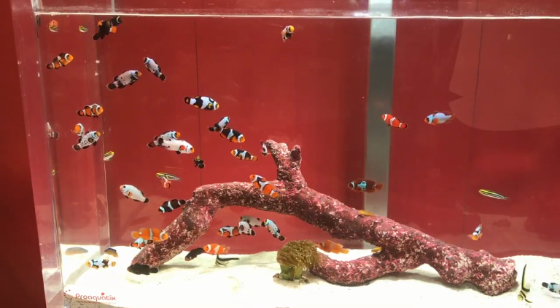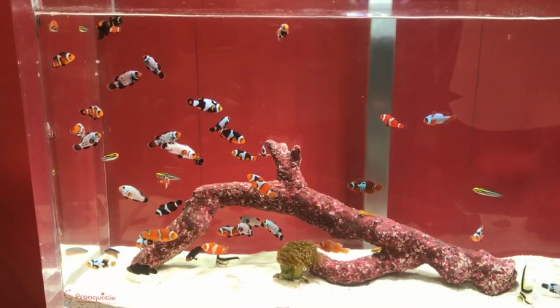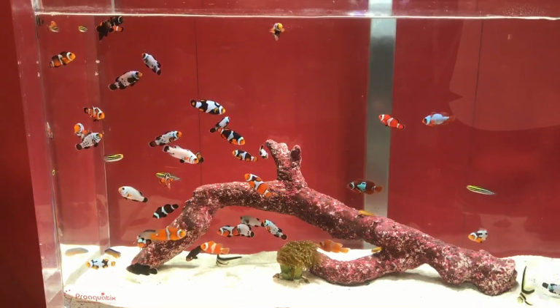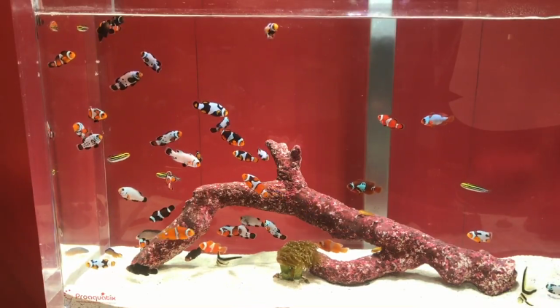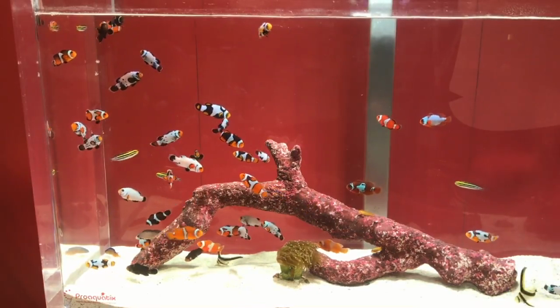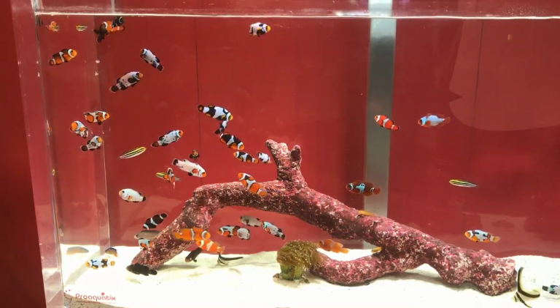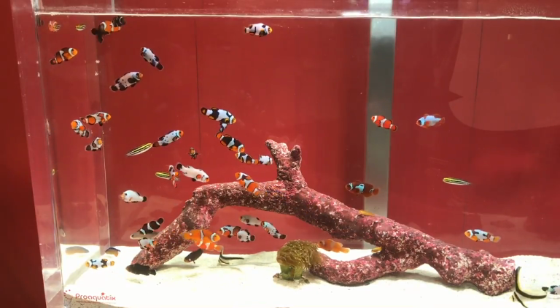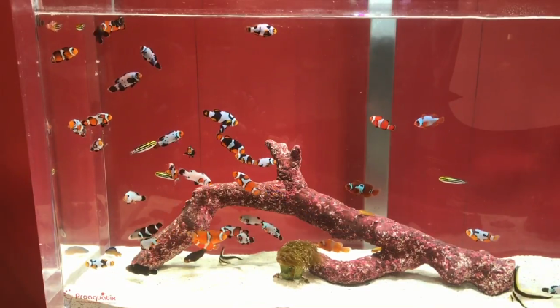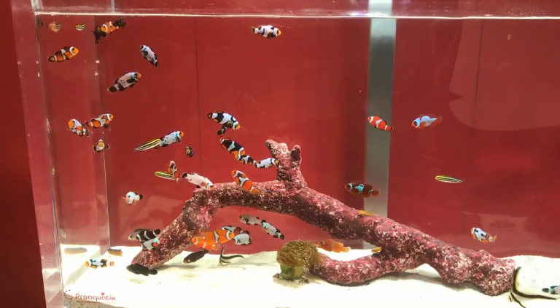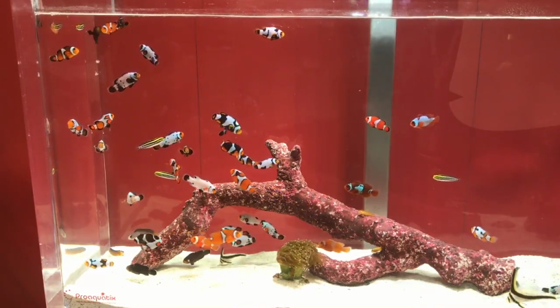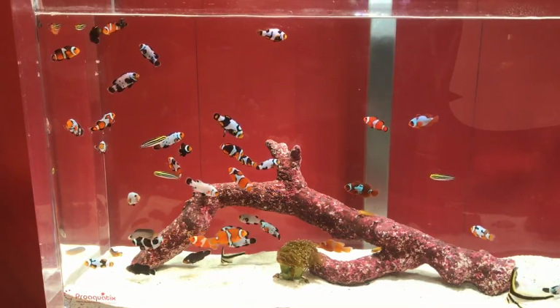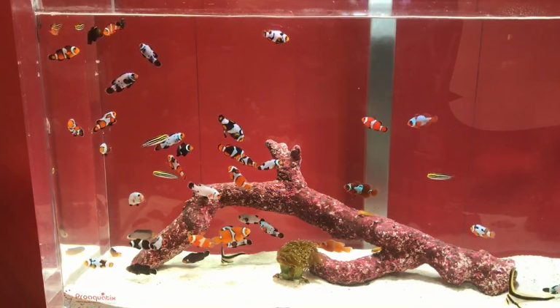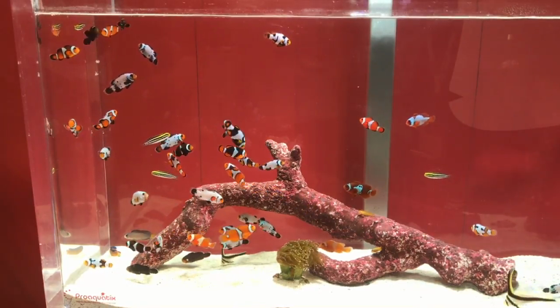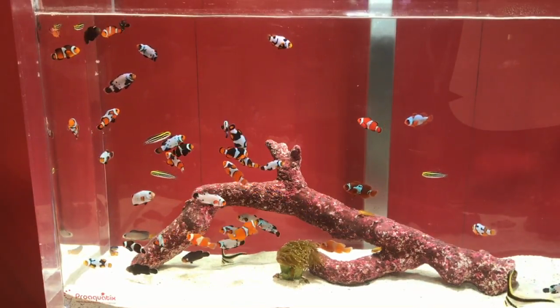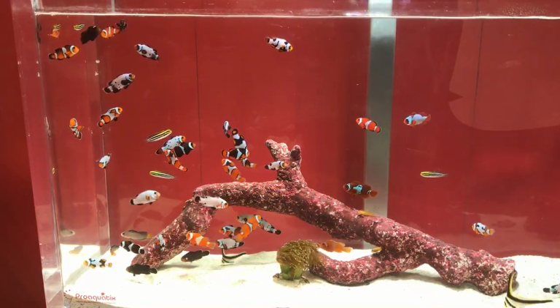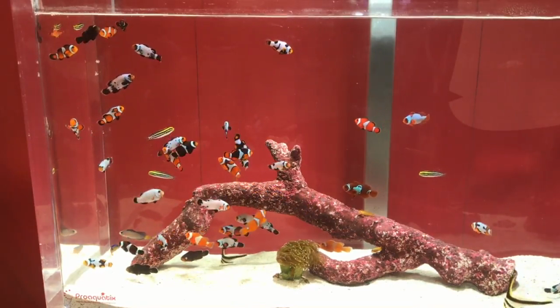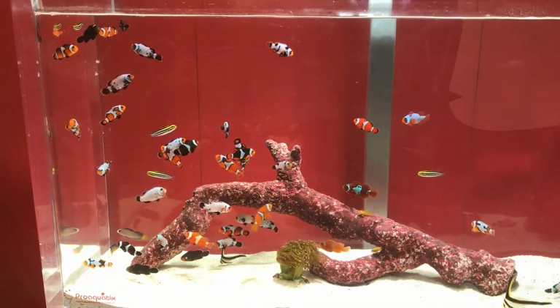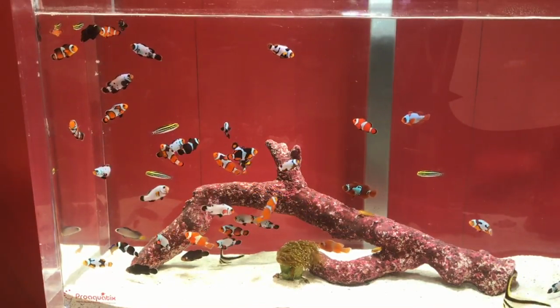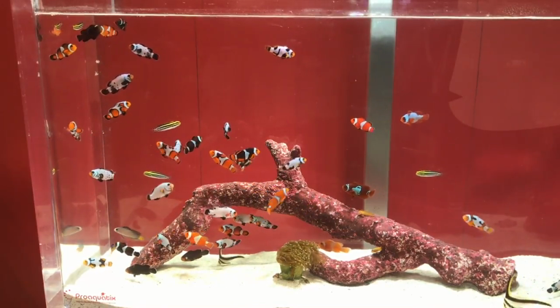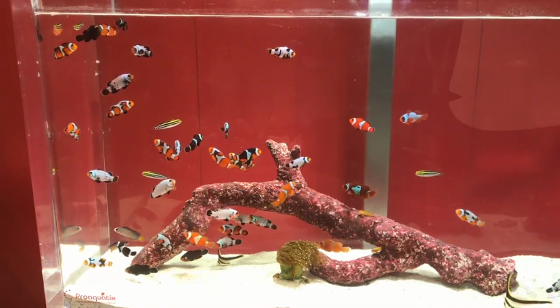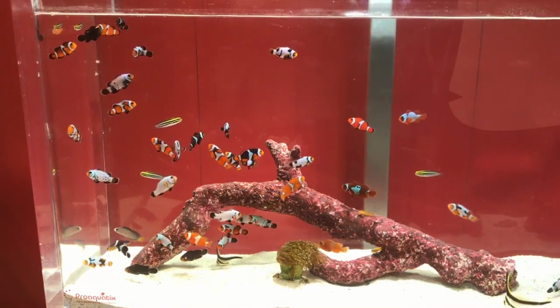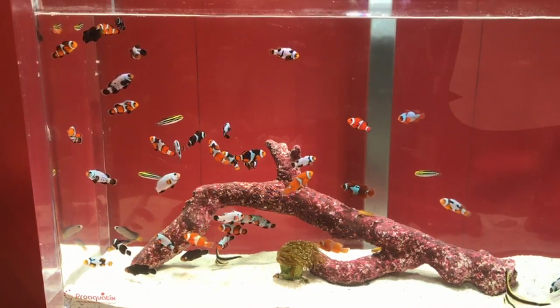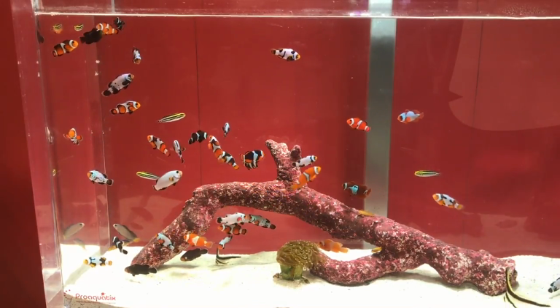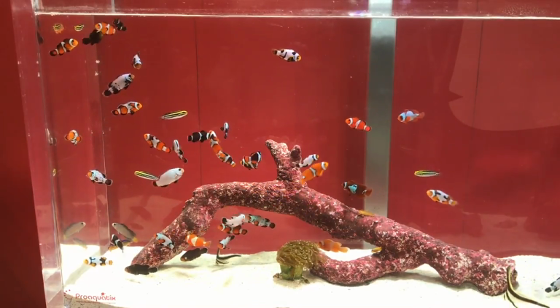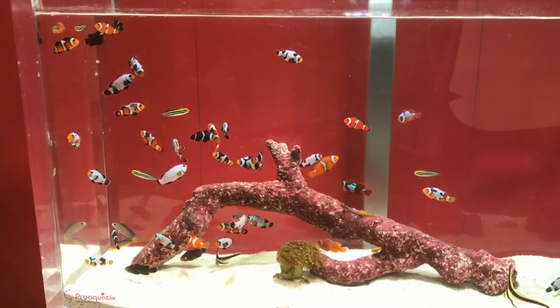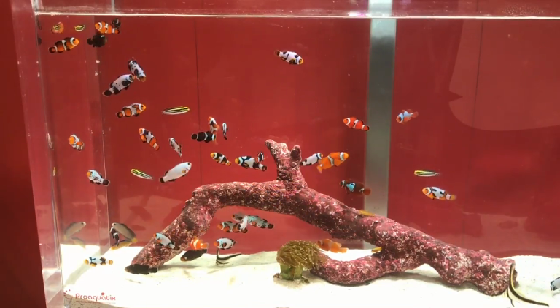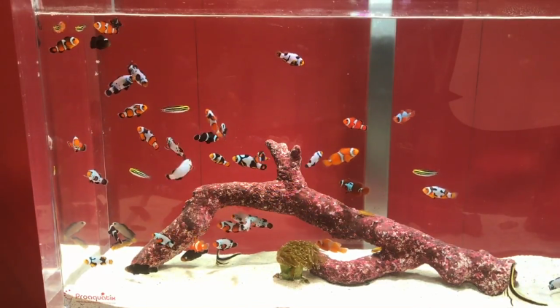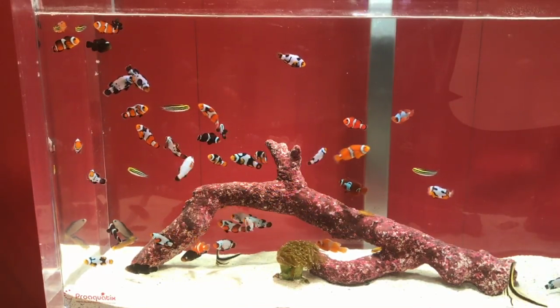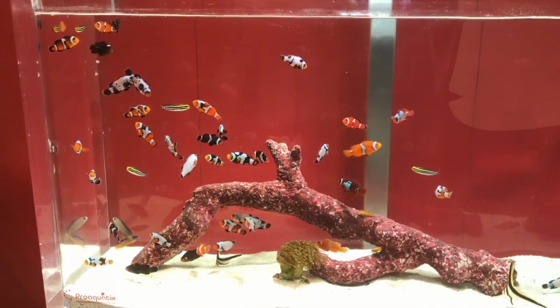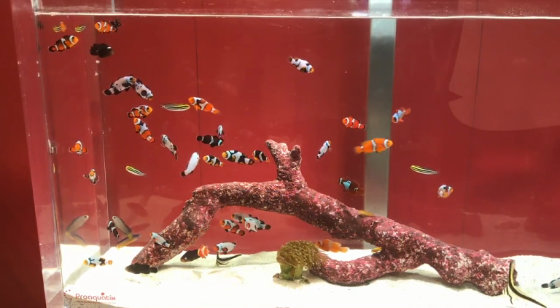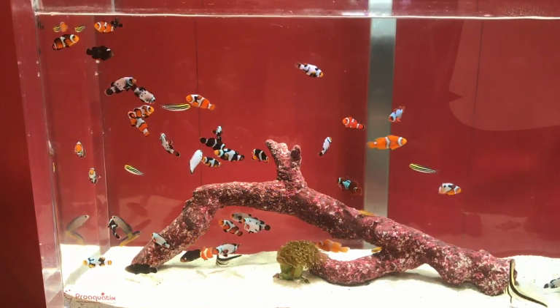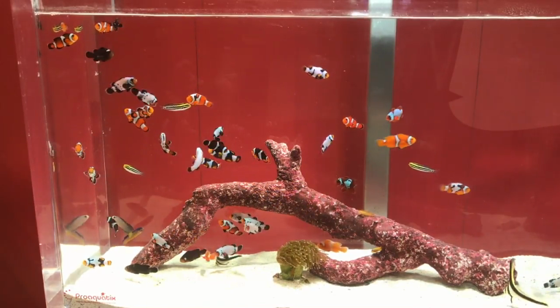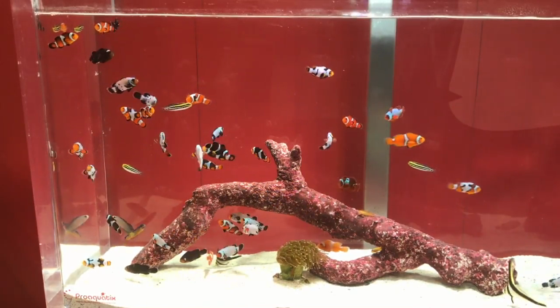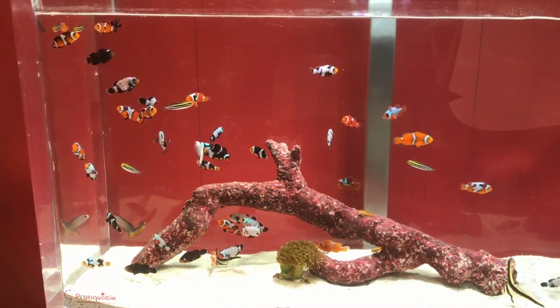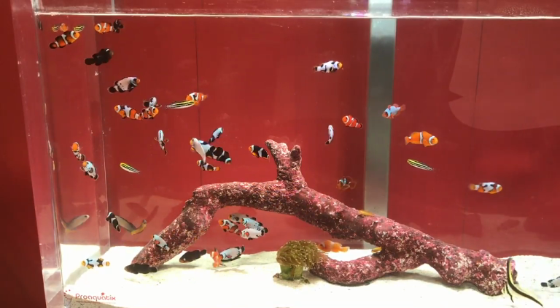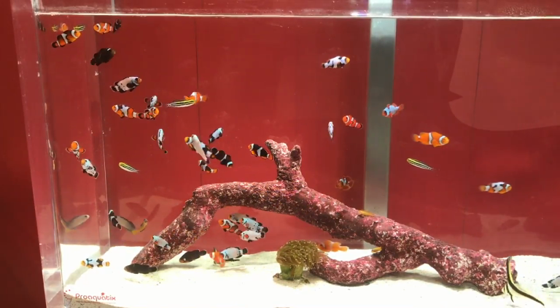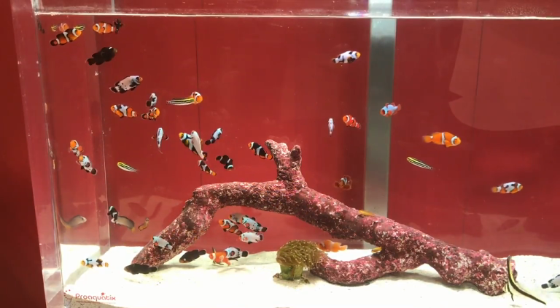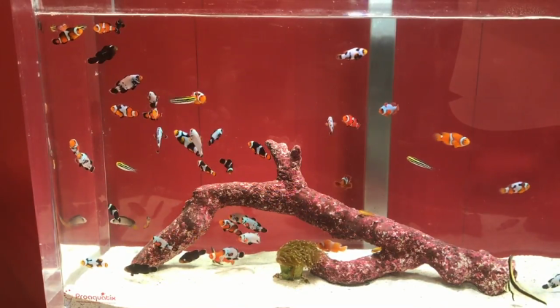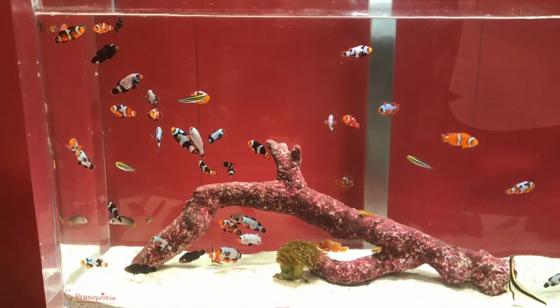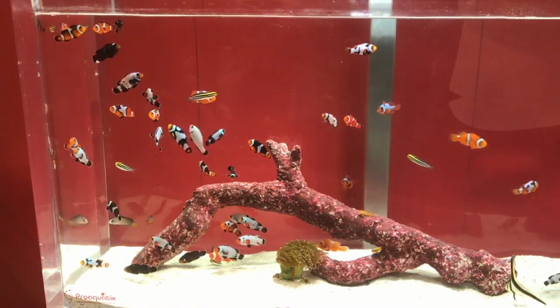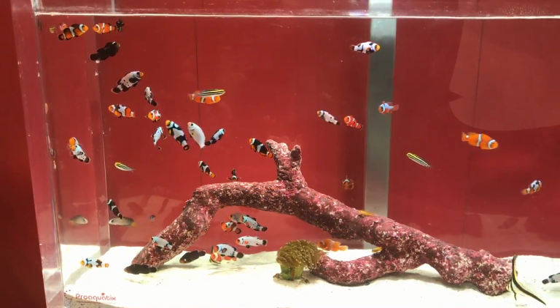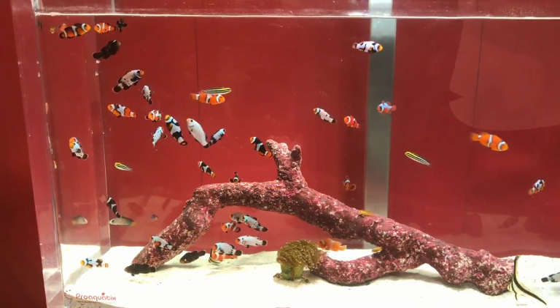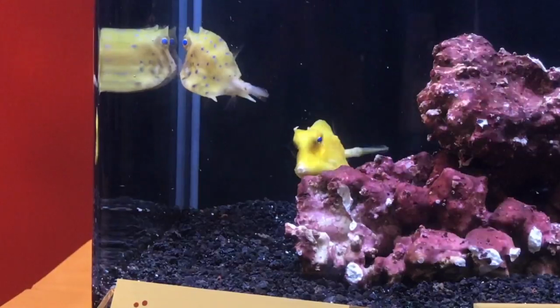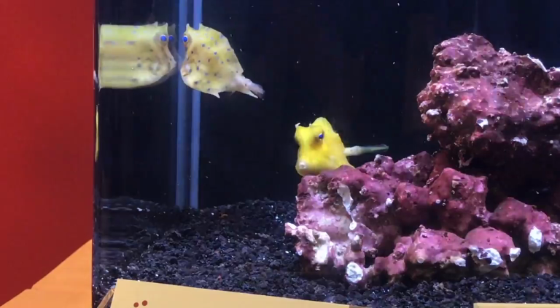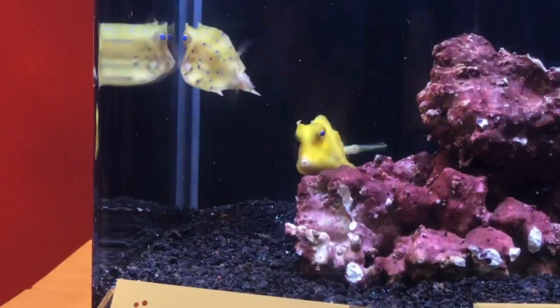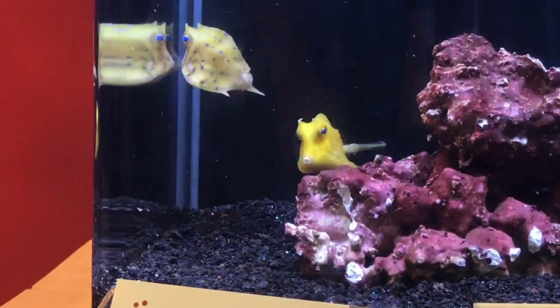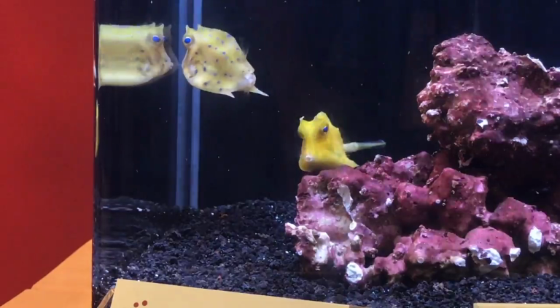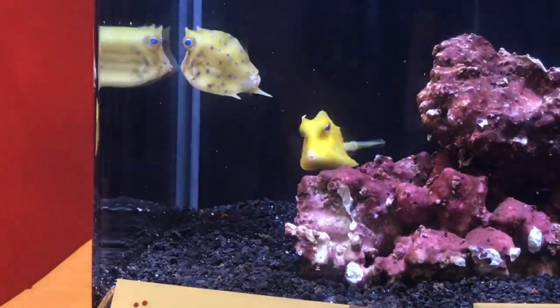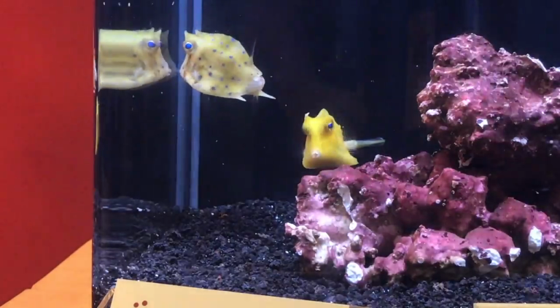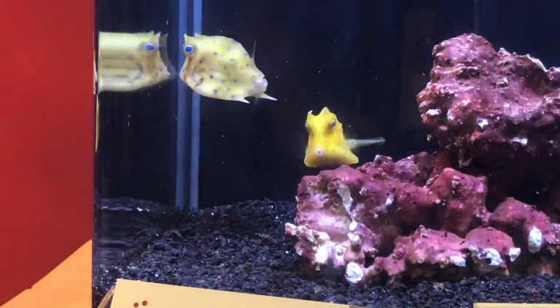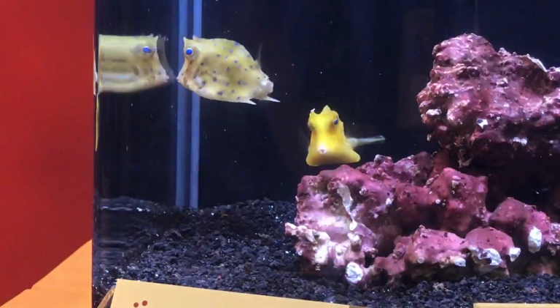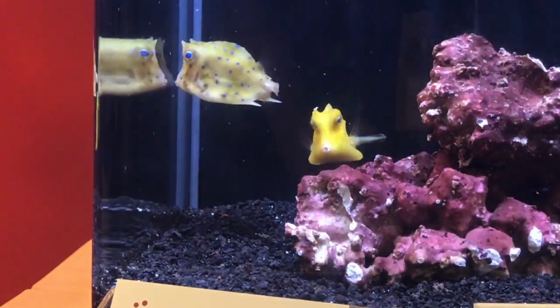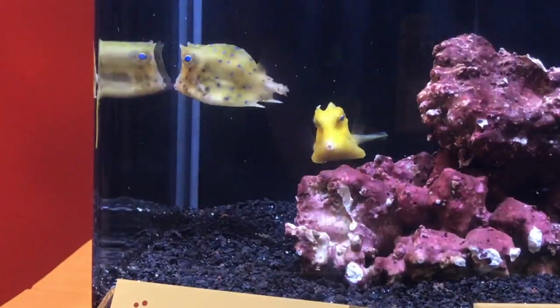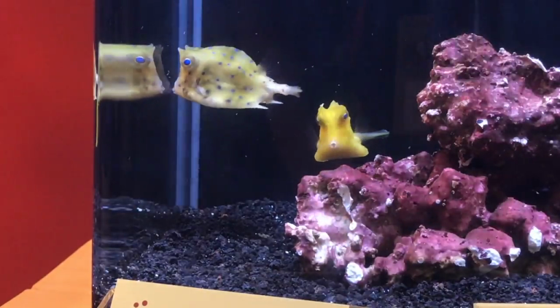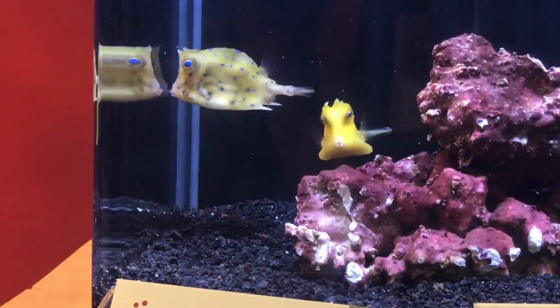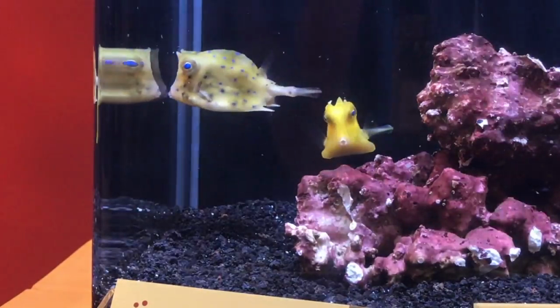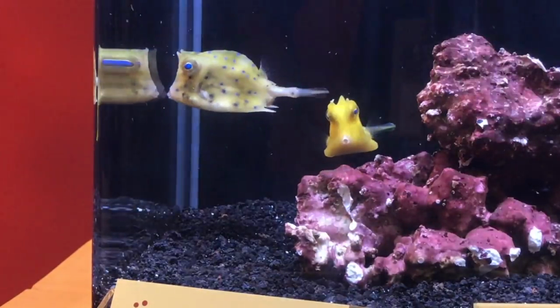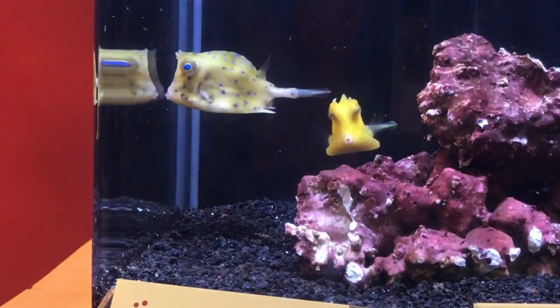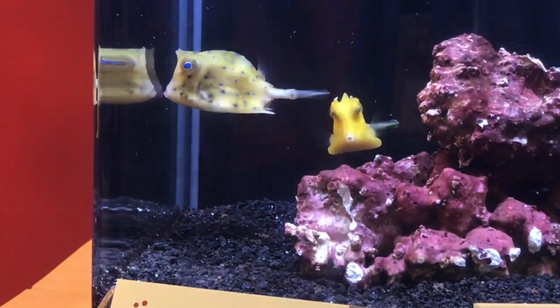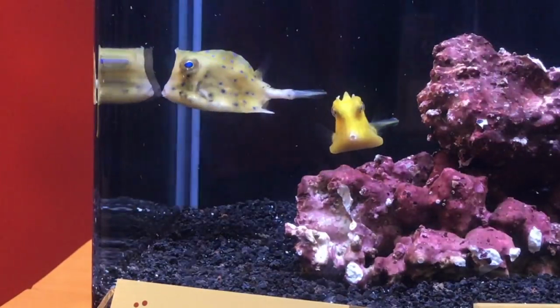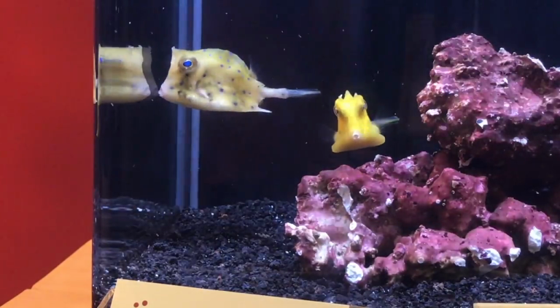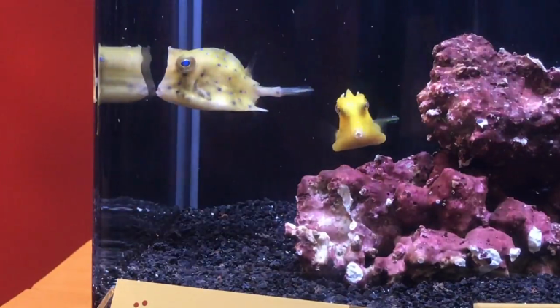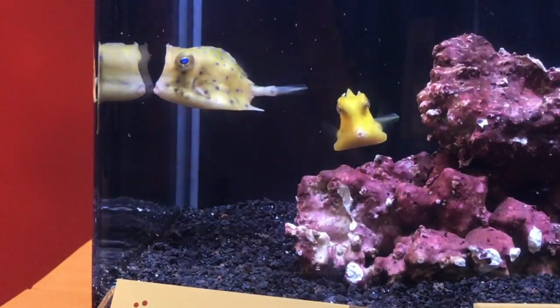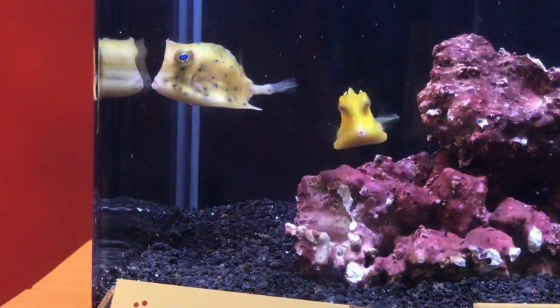In a previous MACNA video someone asked if it's possible to put this many clowns in a tank — the answer is no.